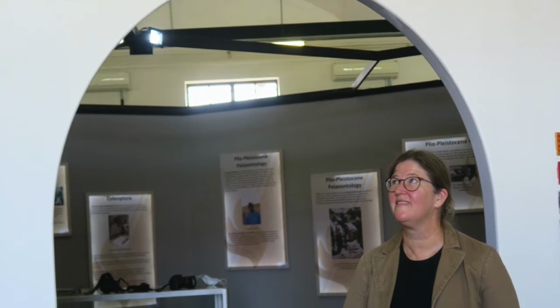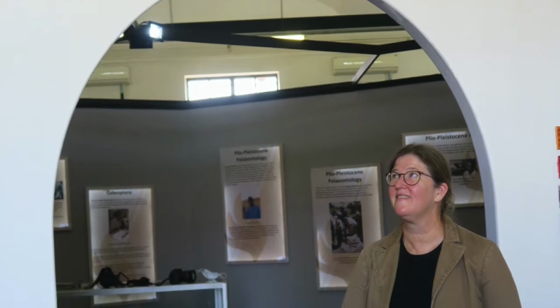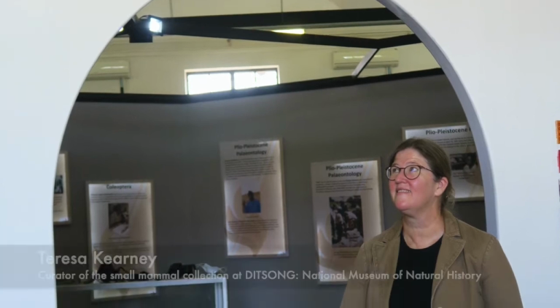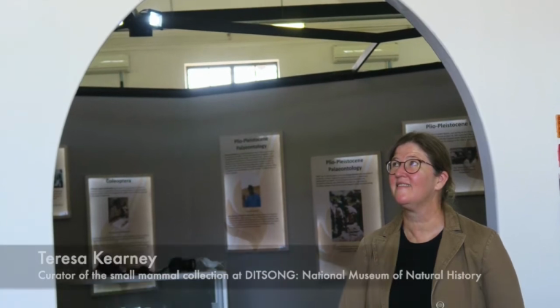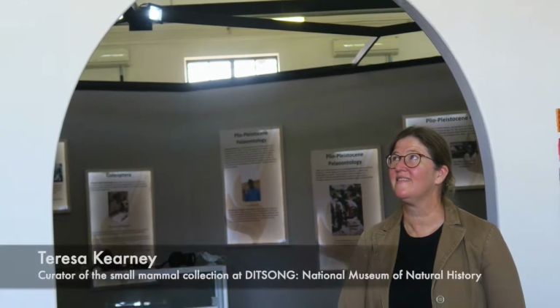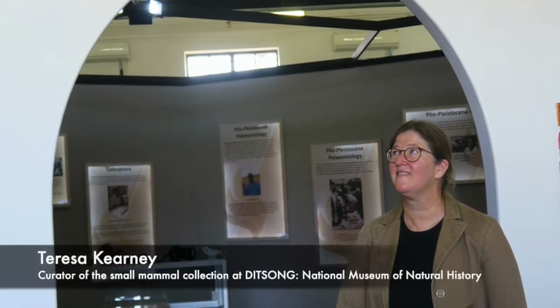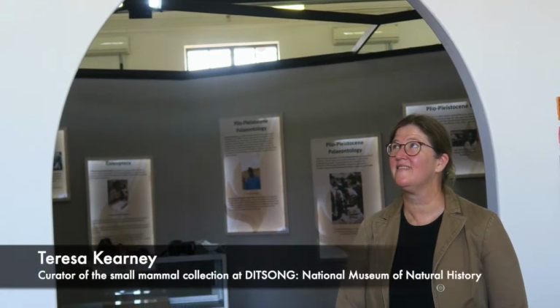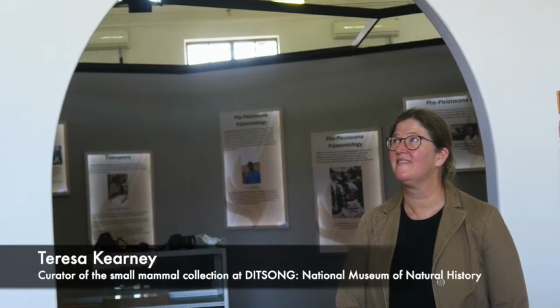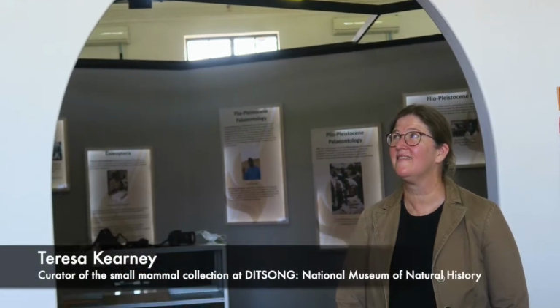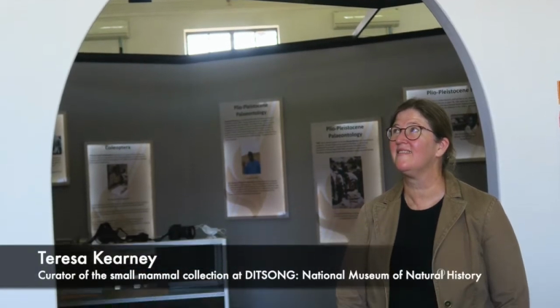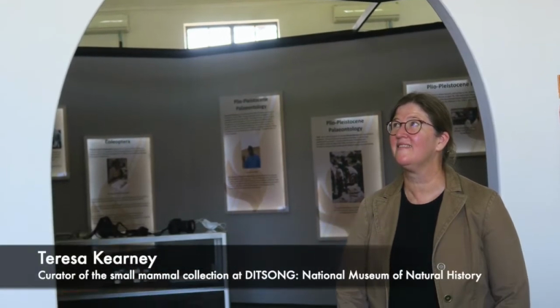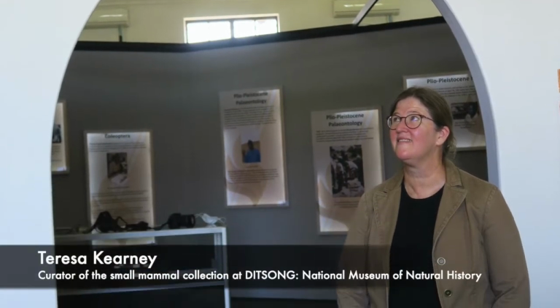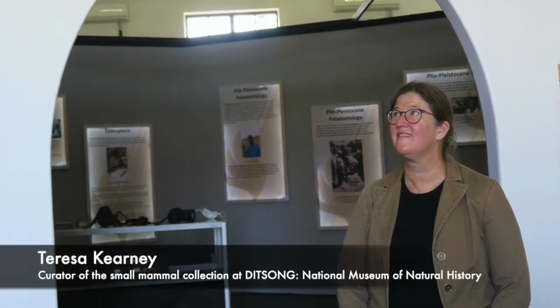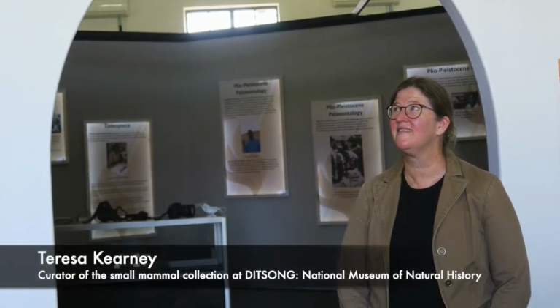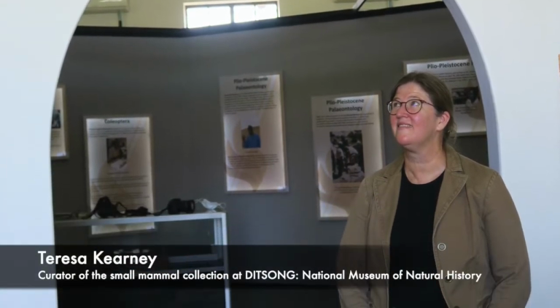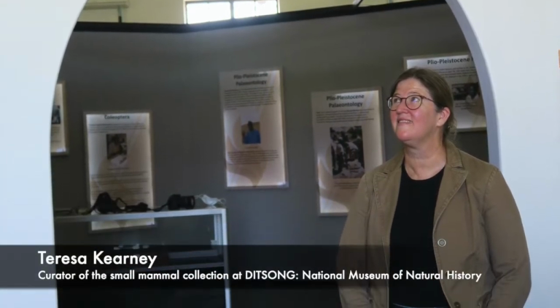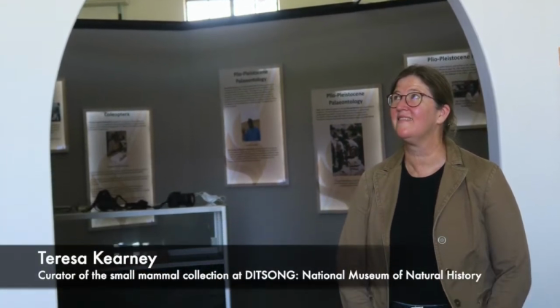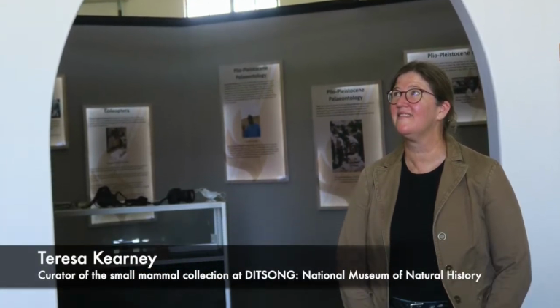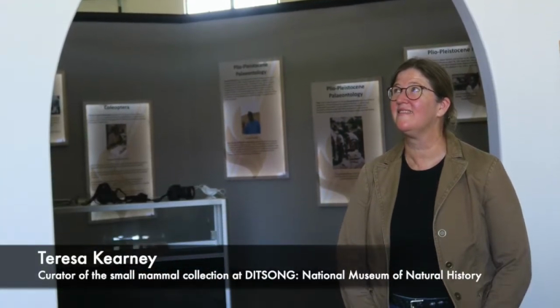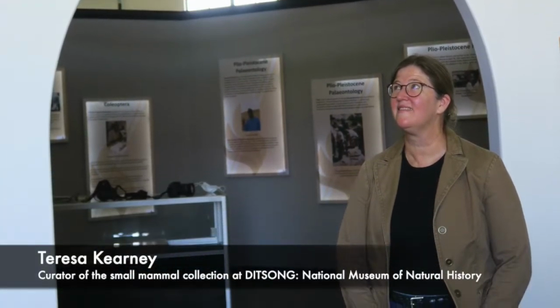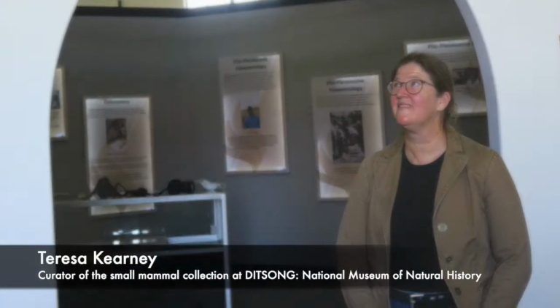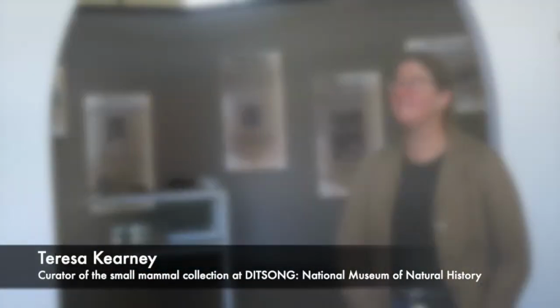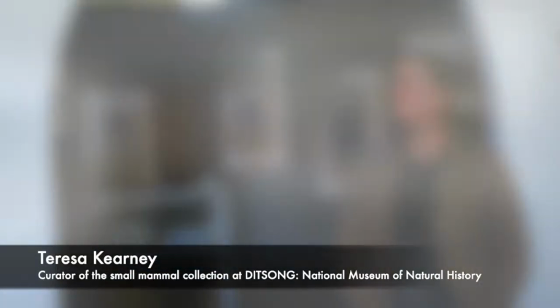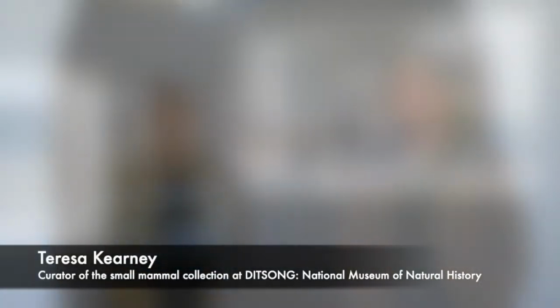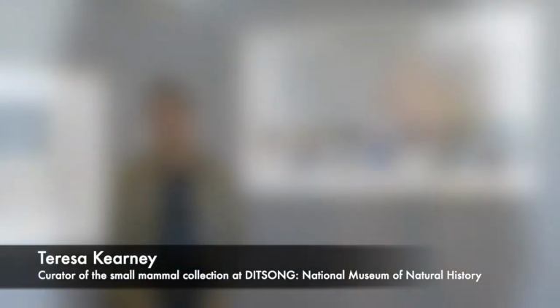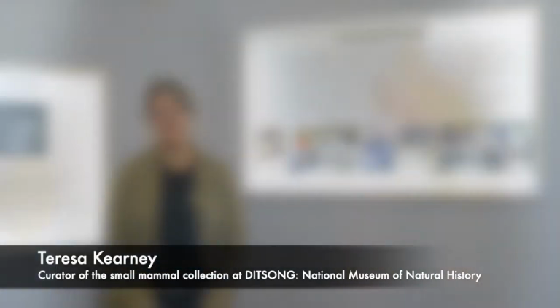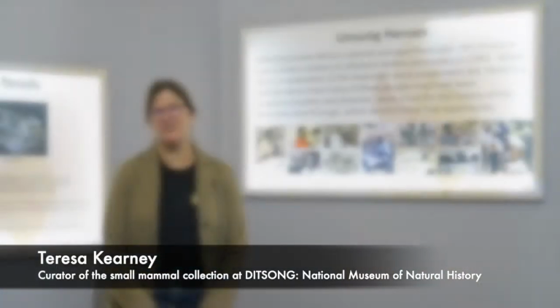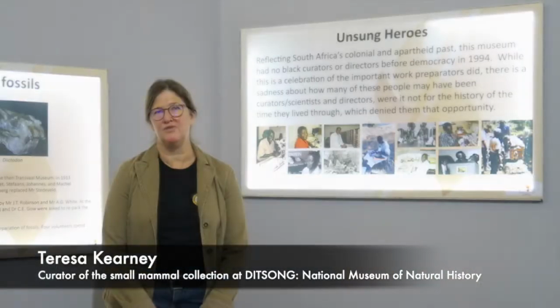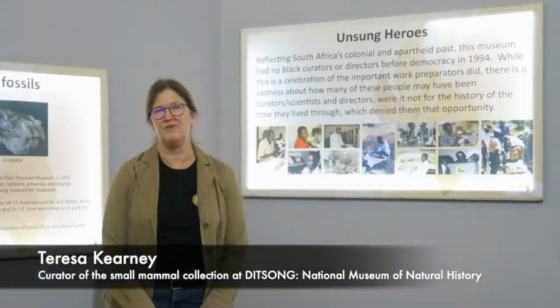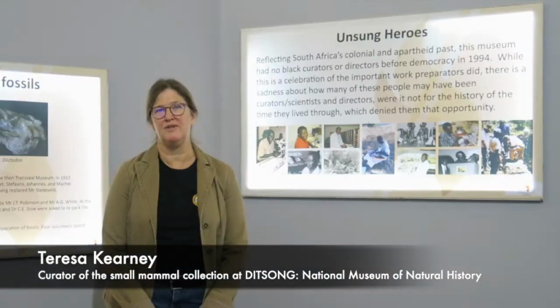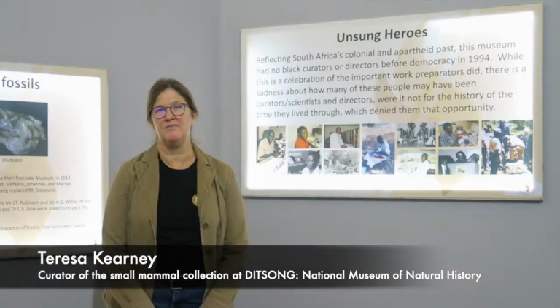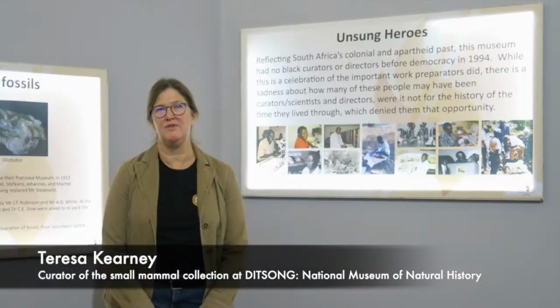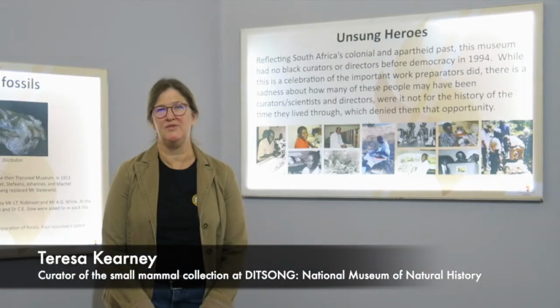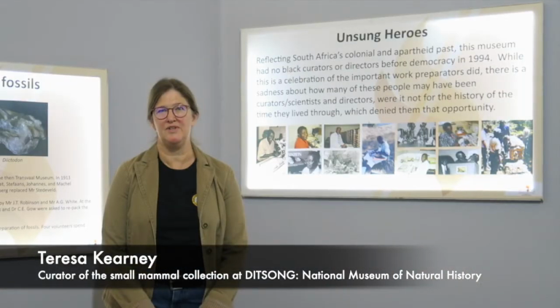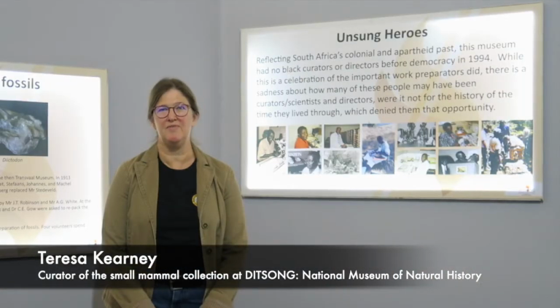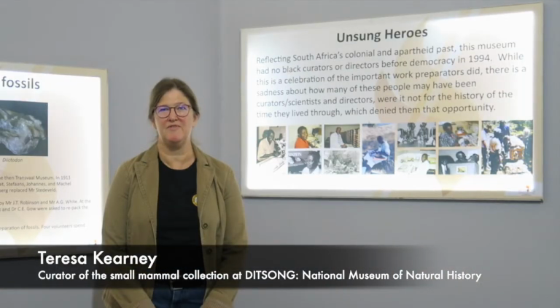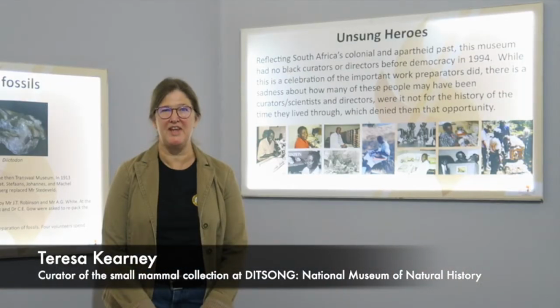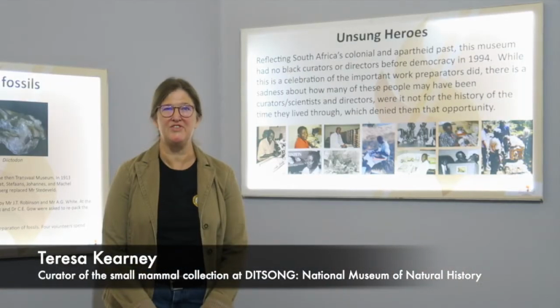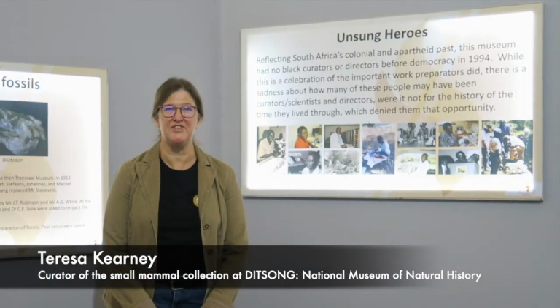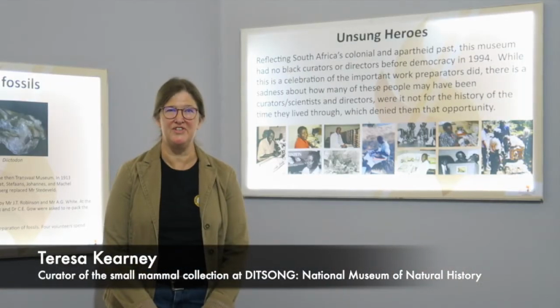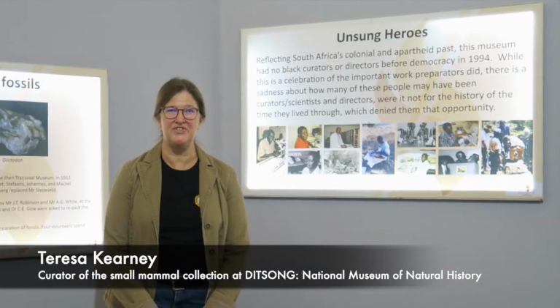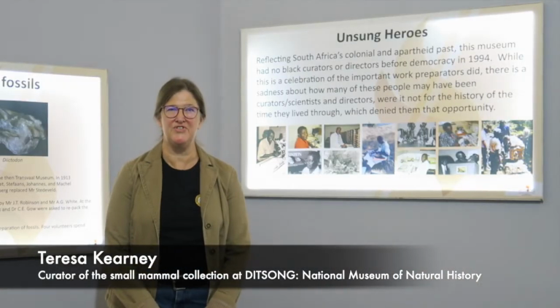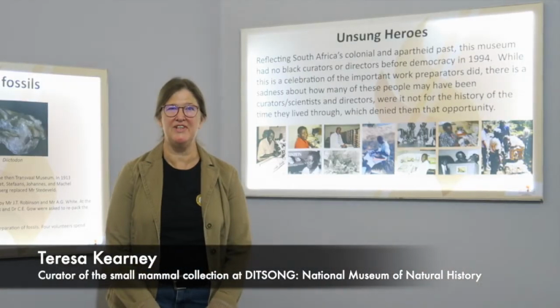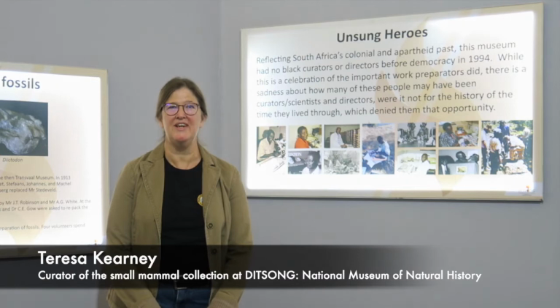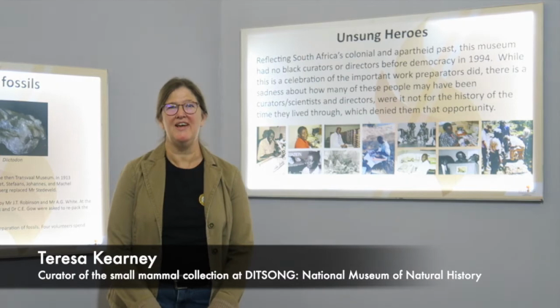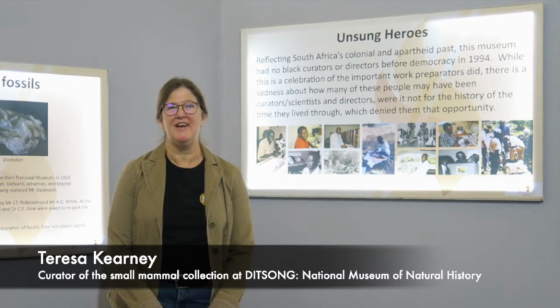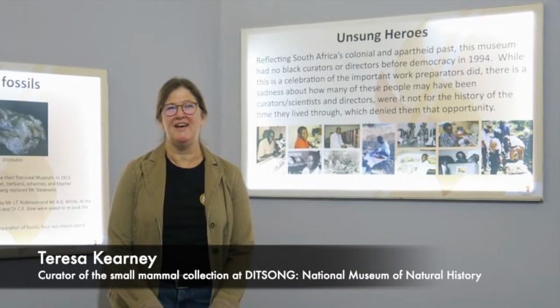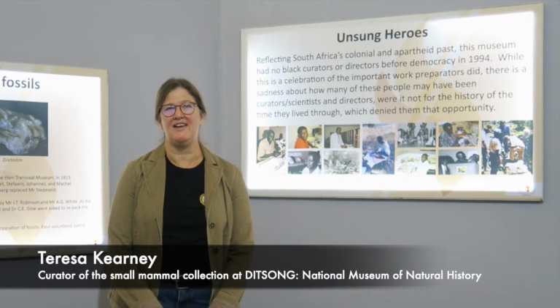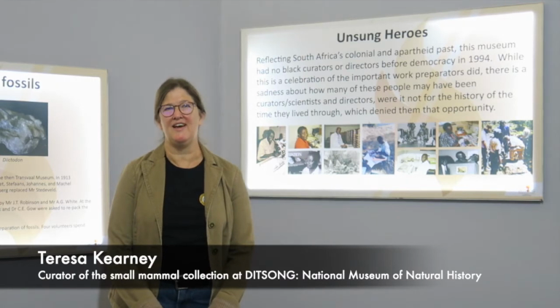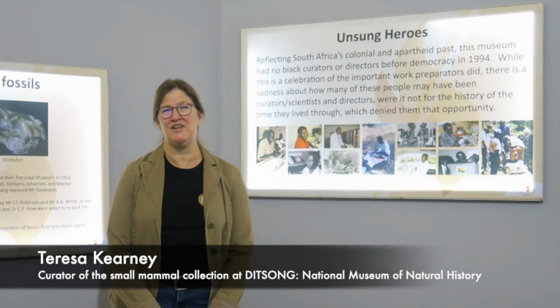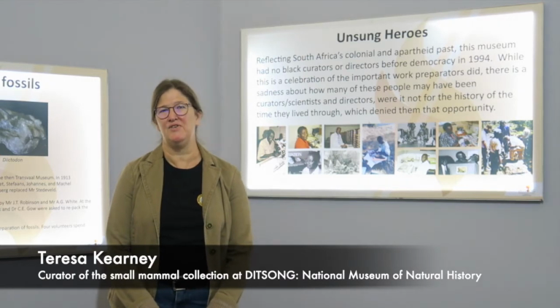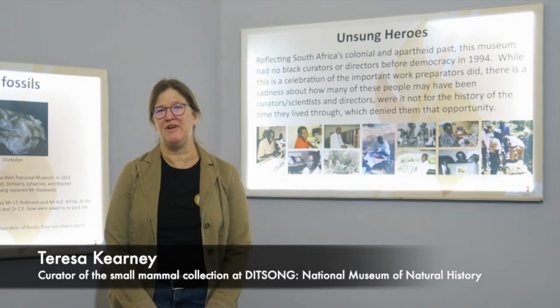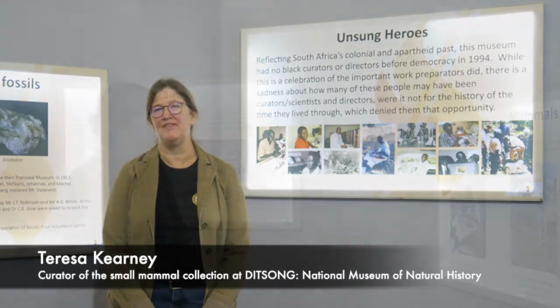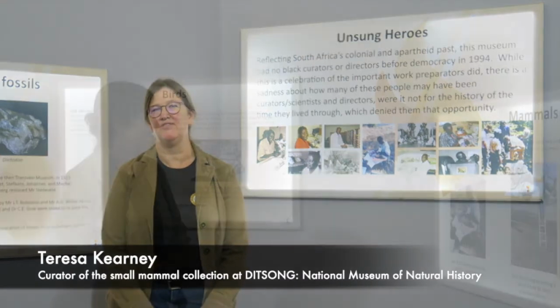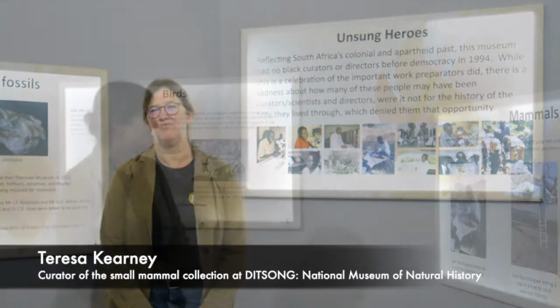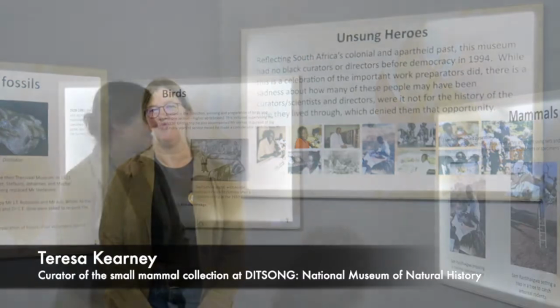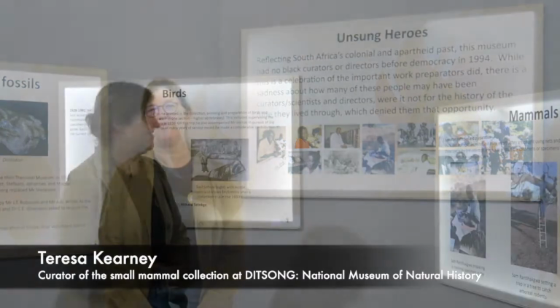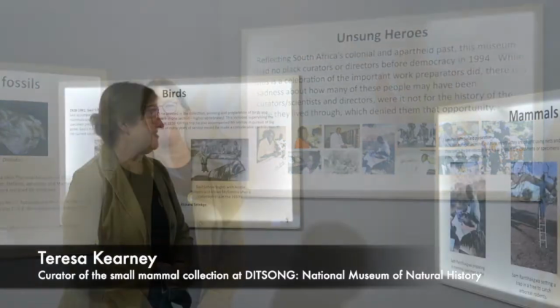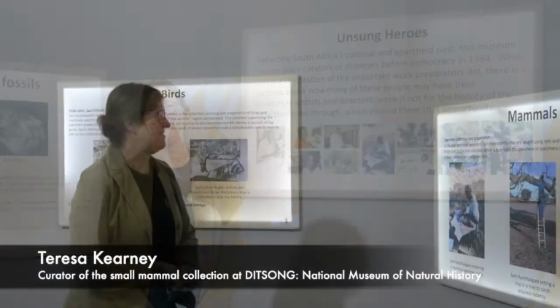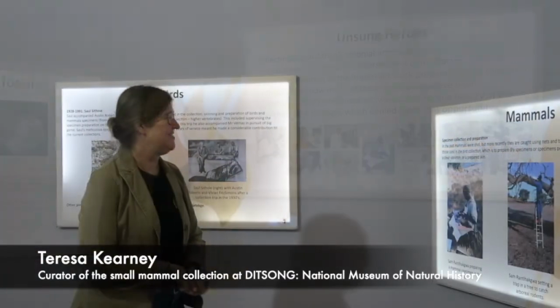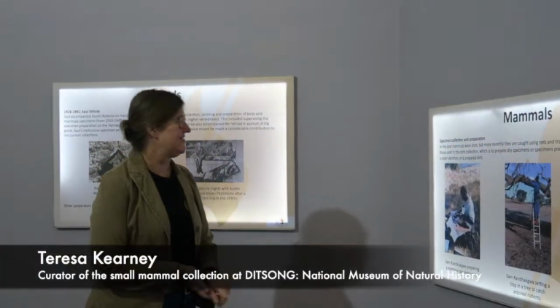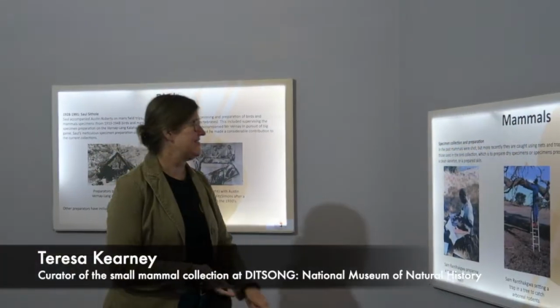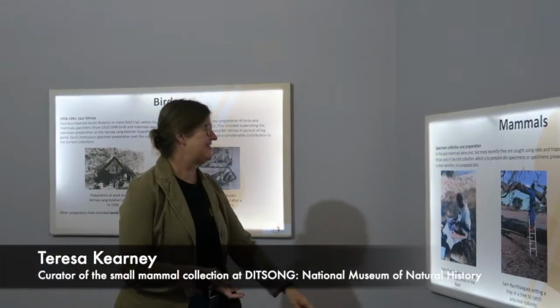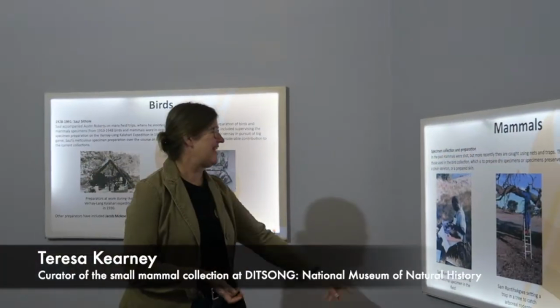Hi, I'm Teresa Carney. I work at the National Museum of Natural History, and I curate the small mammal collection.